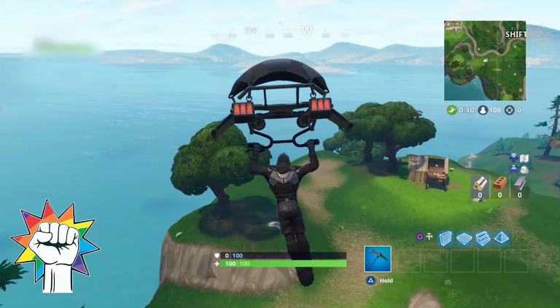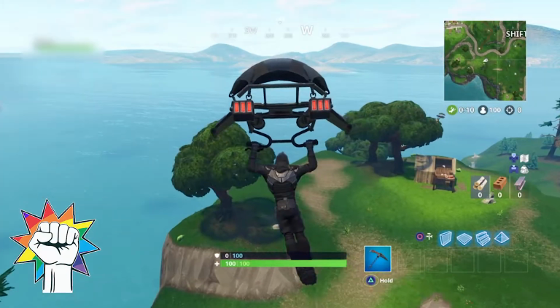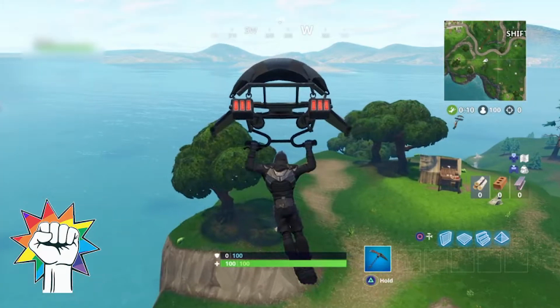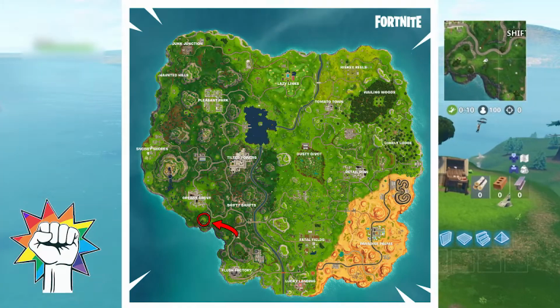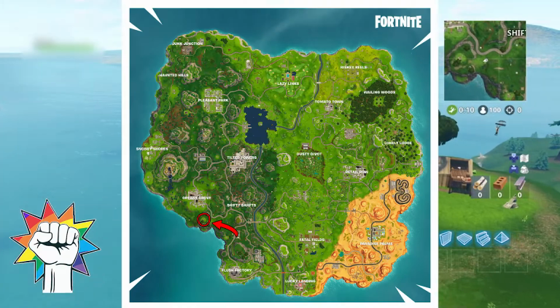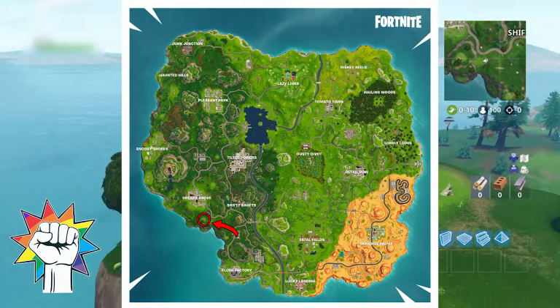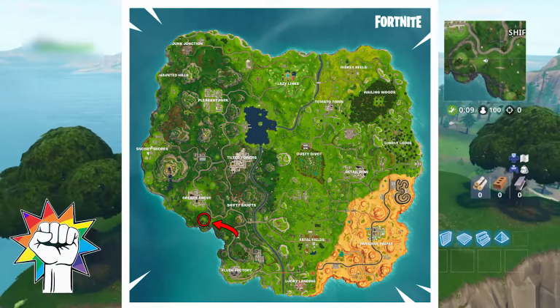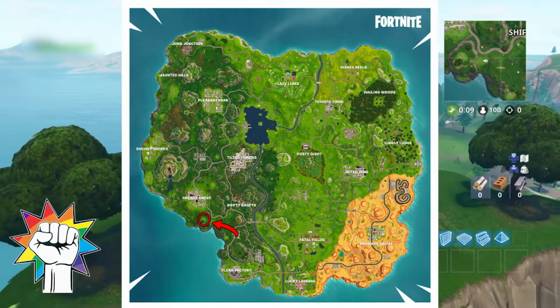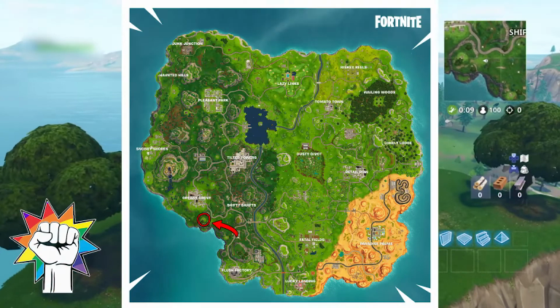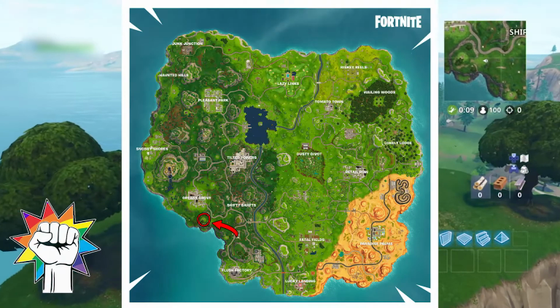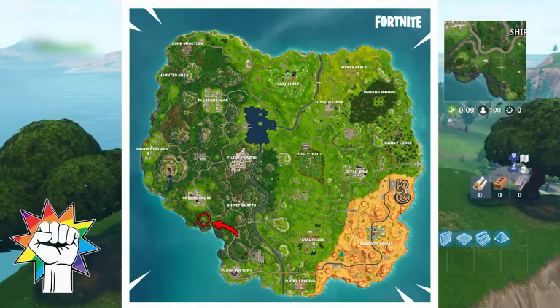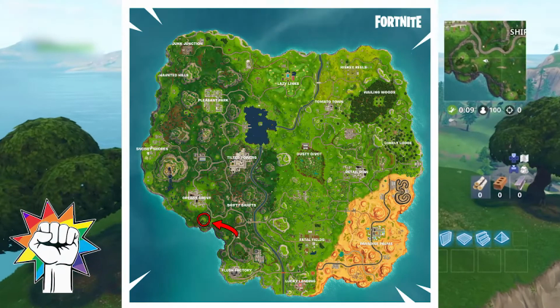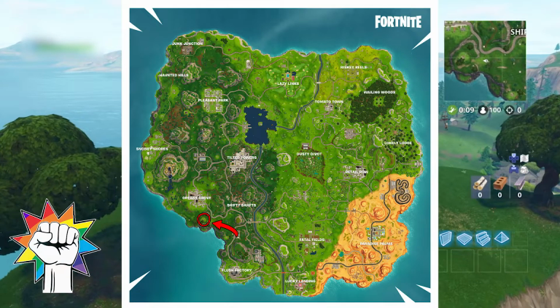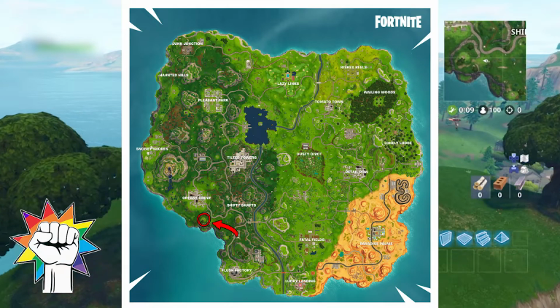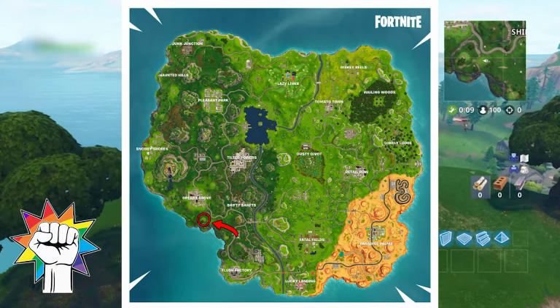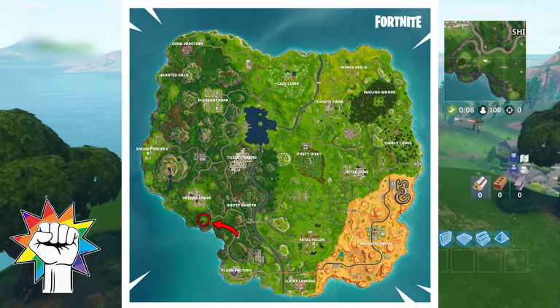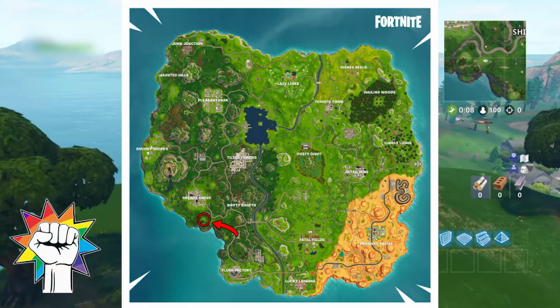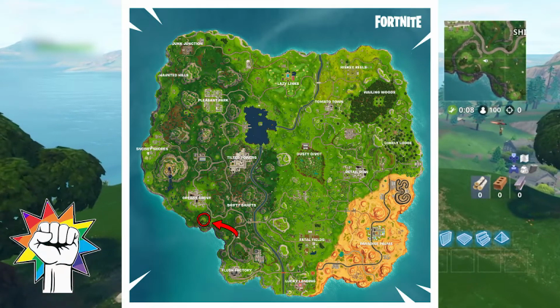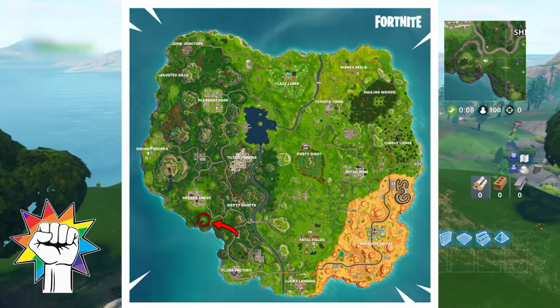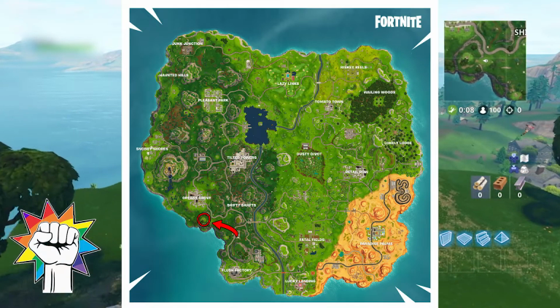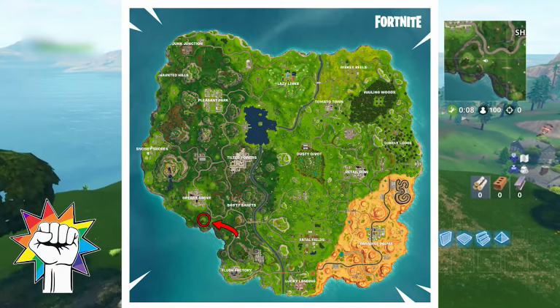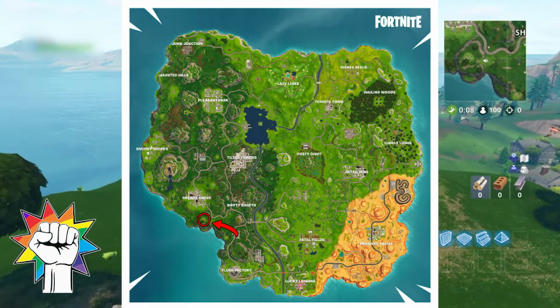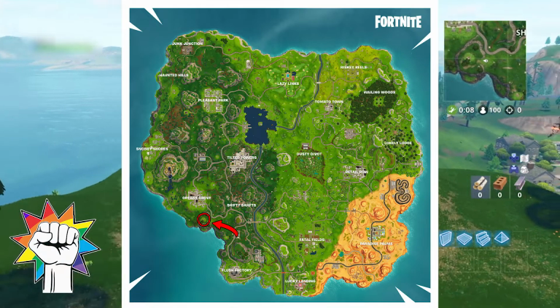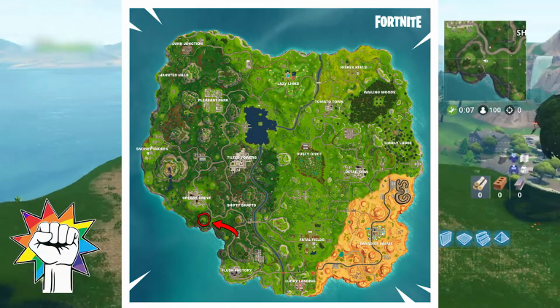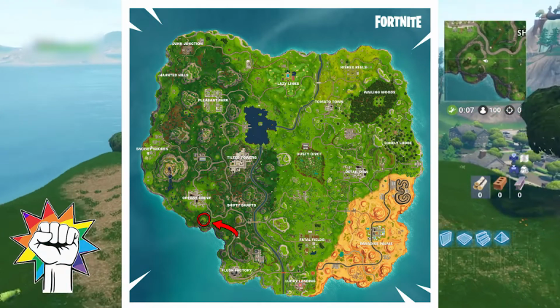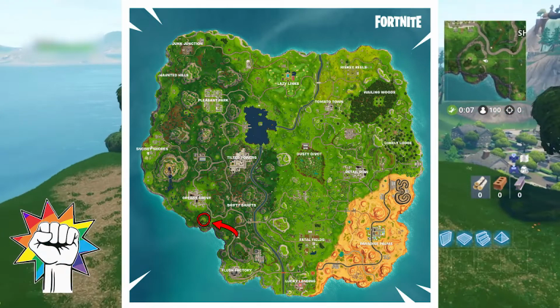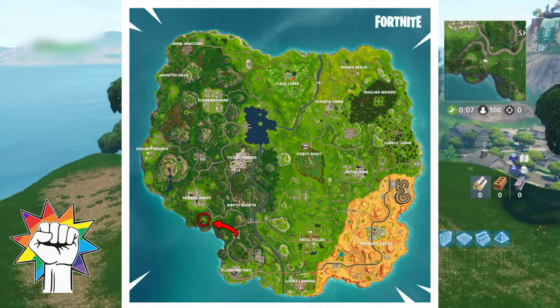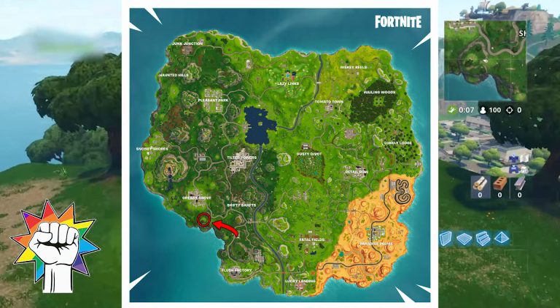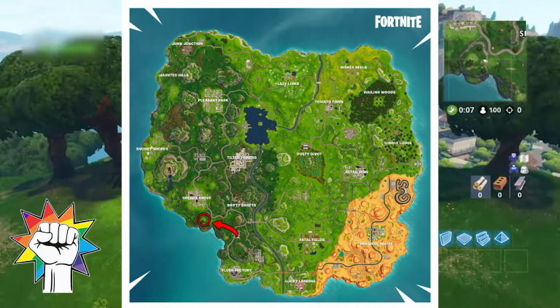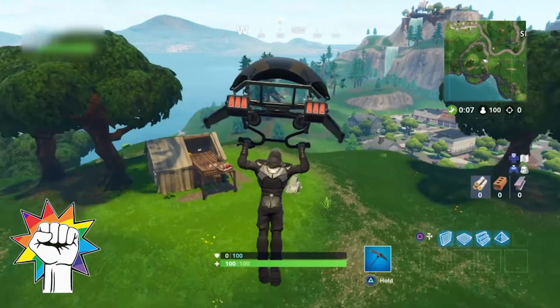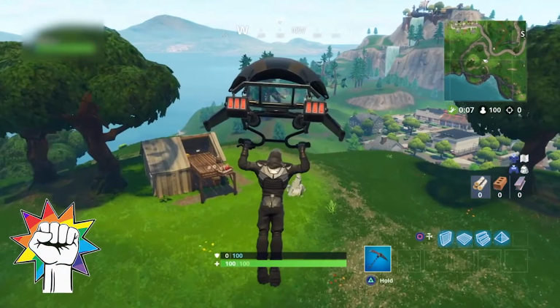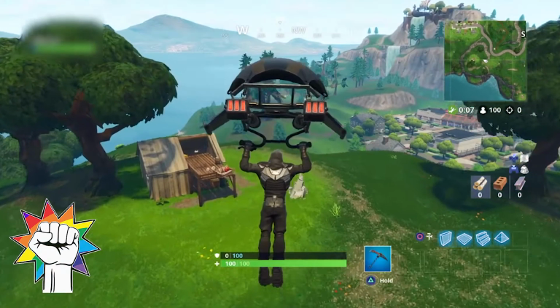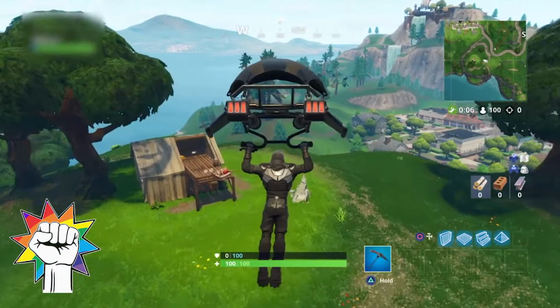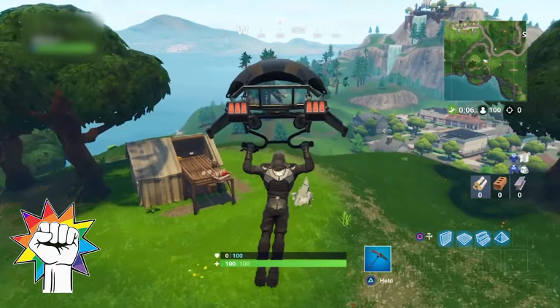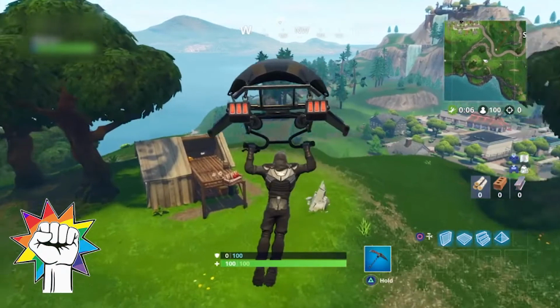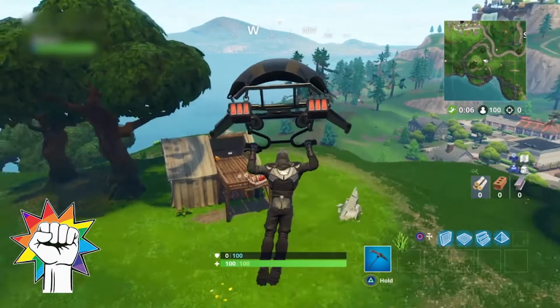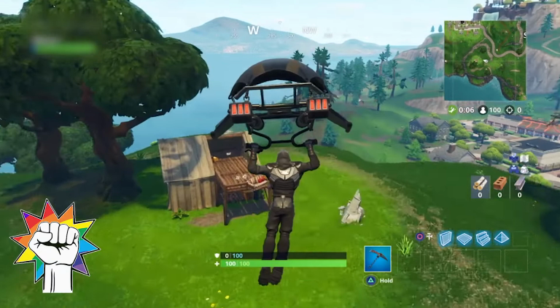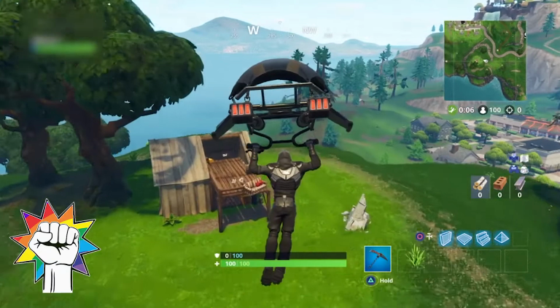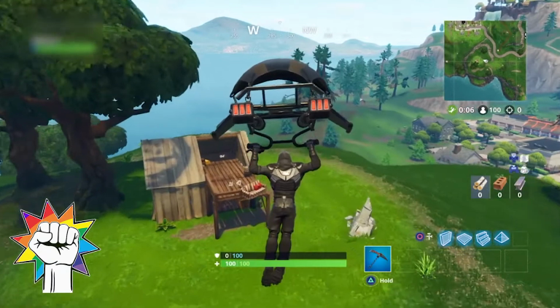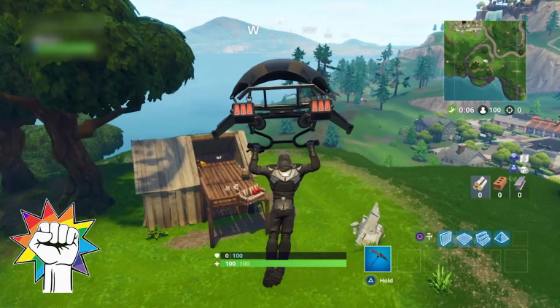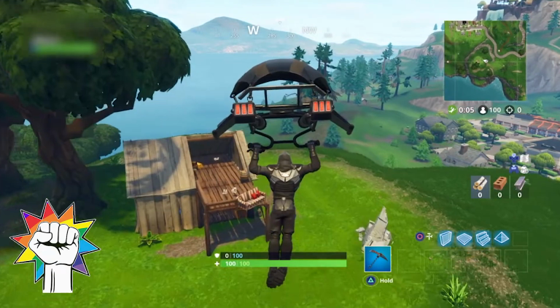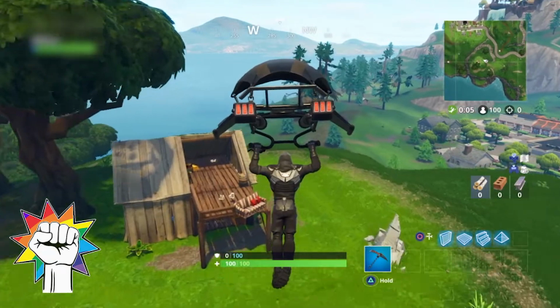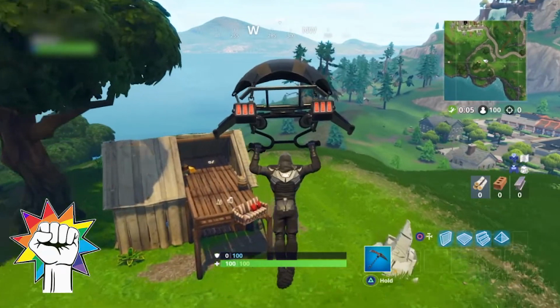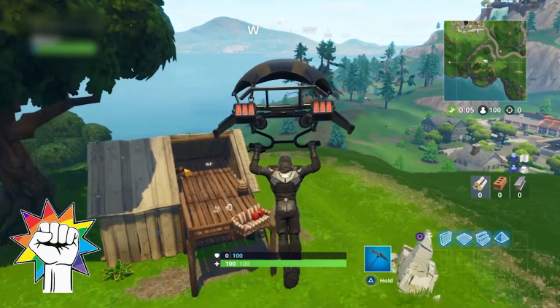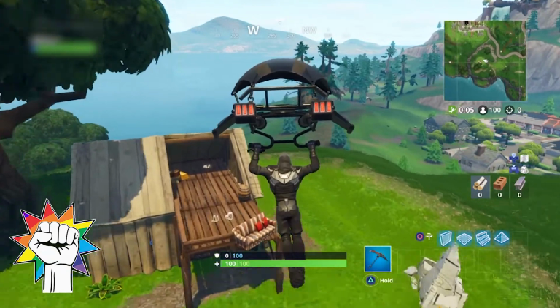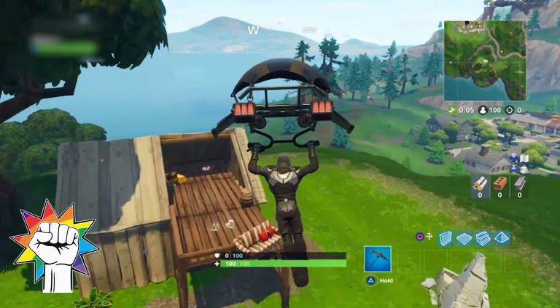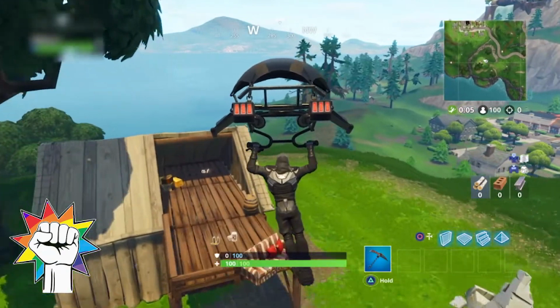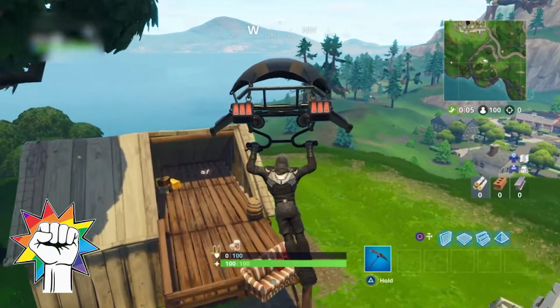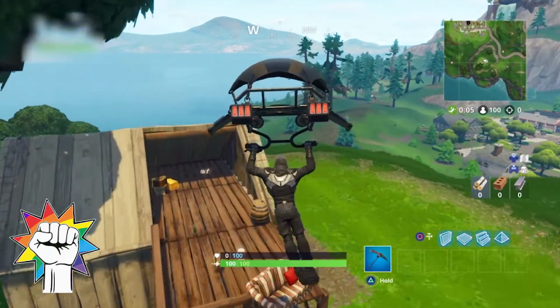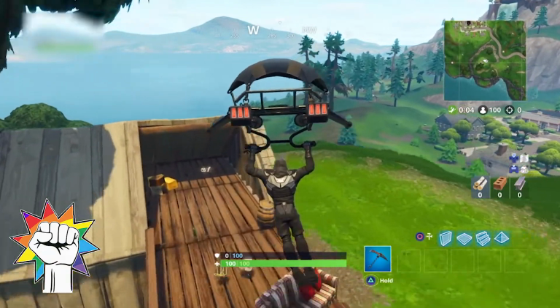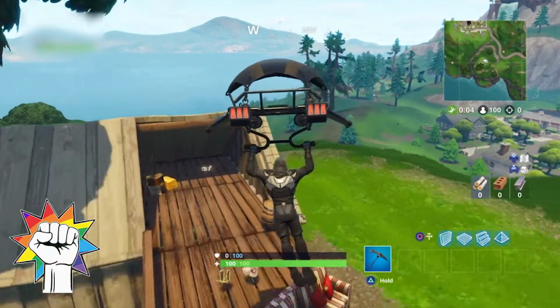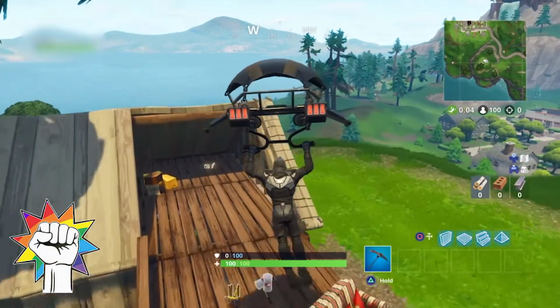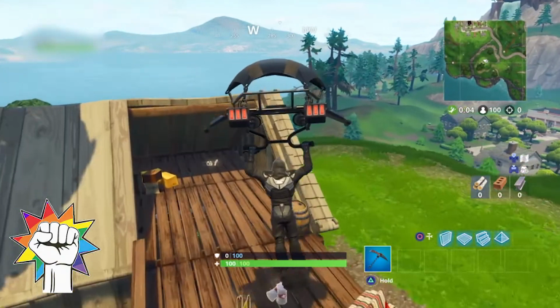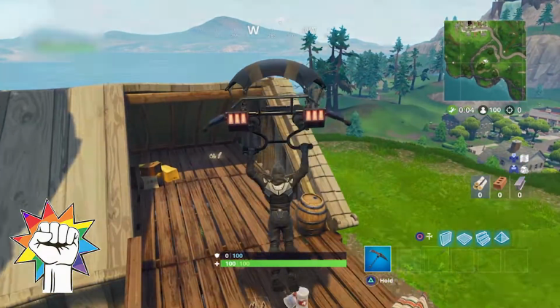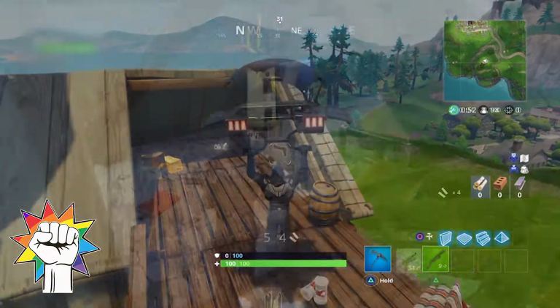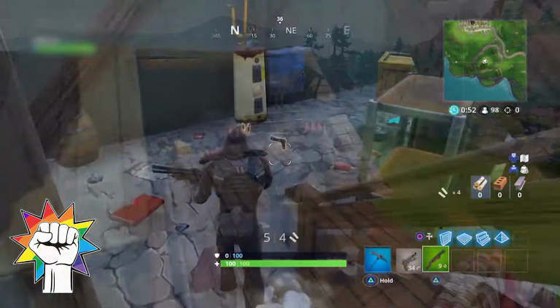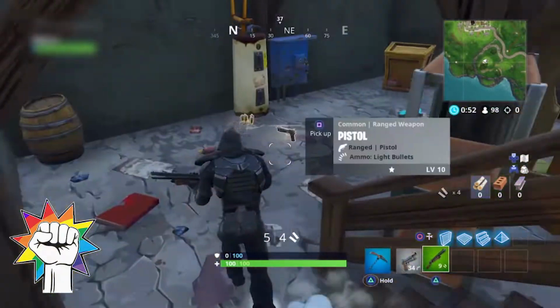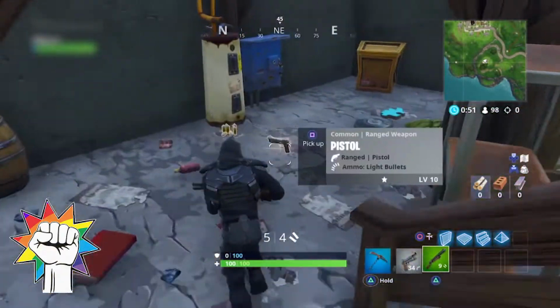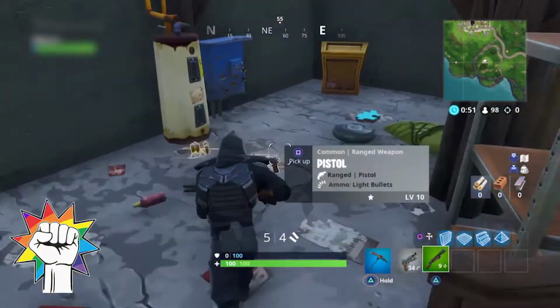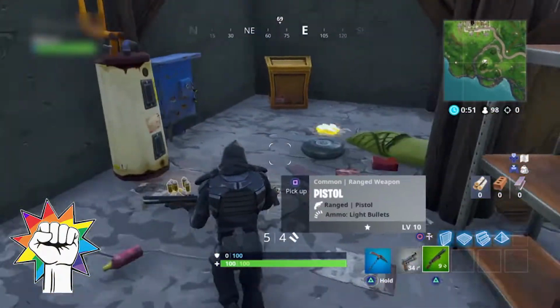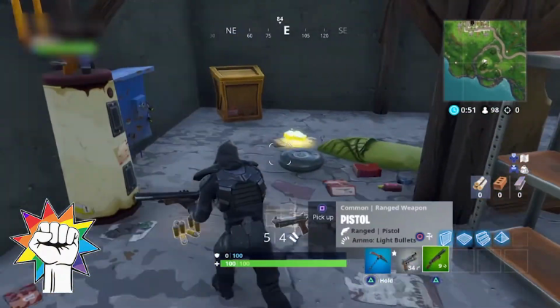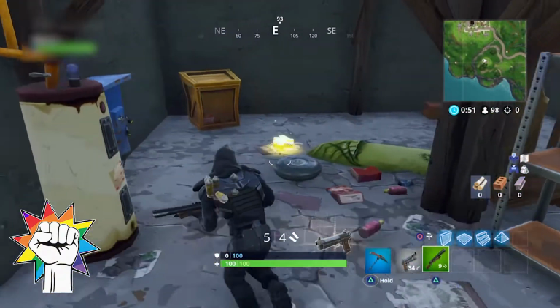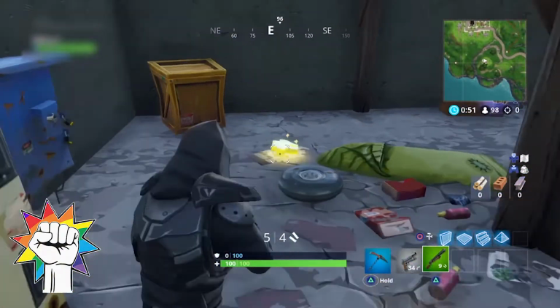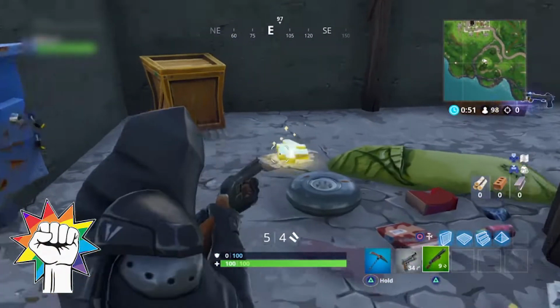Heading south of Greasy Grove you'll find a house on top of the hill overlooking the area. Head into the basement of that house to find another puzzle piece.